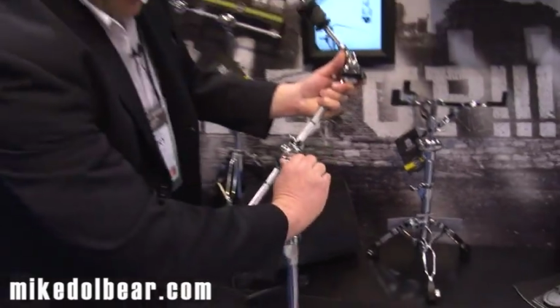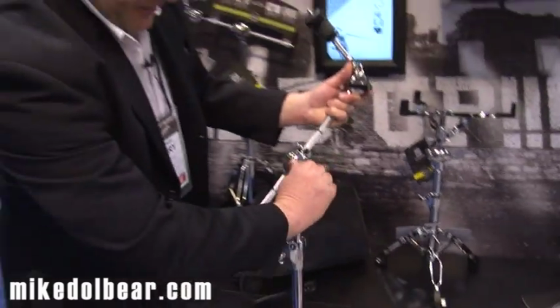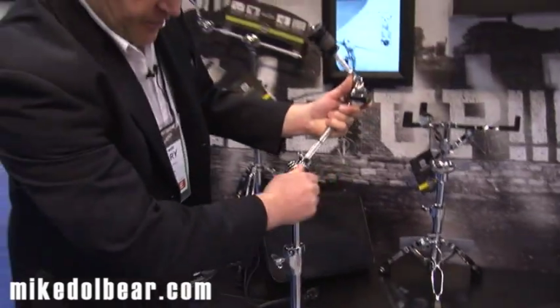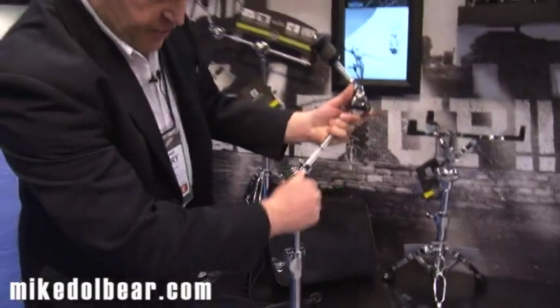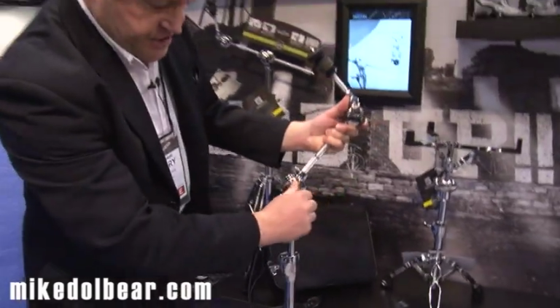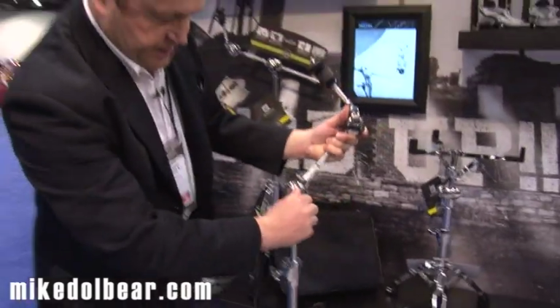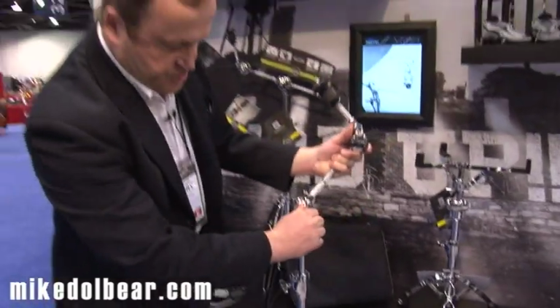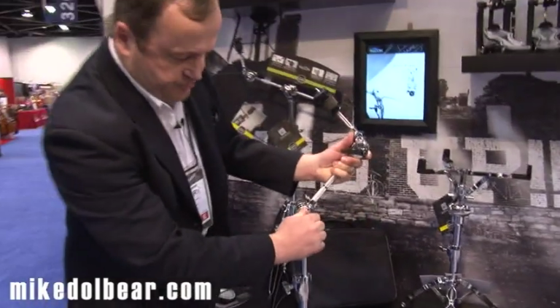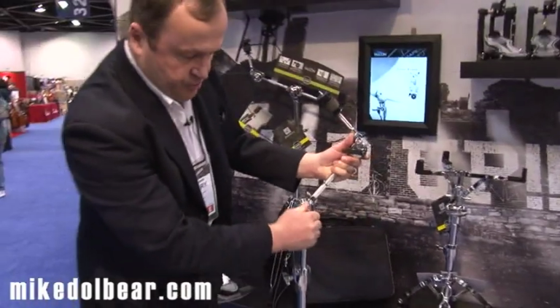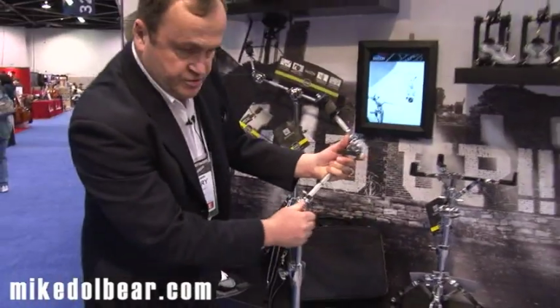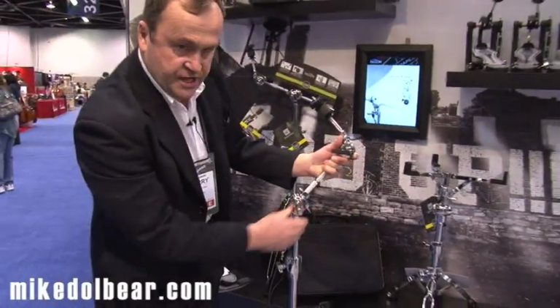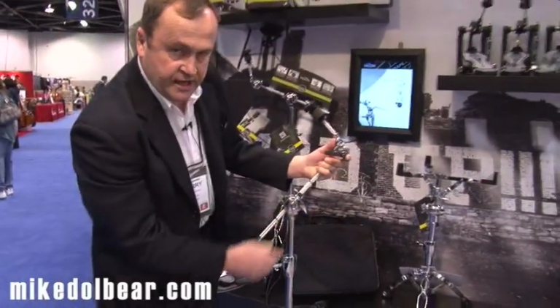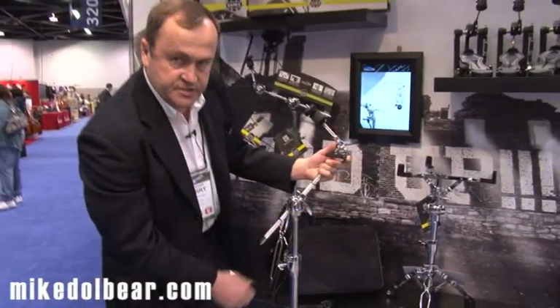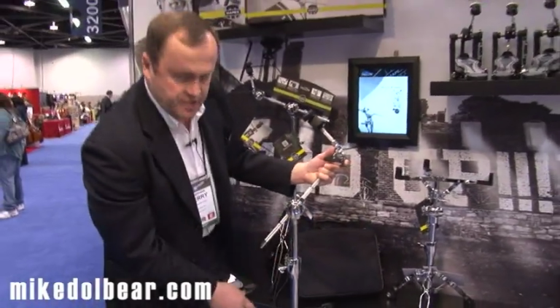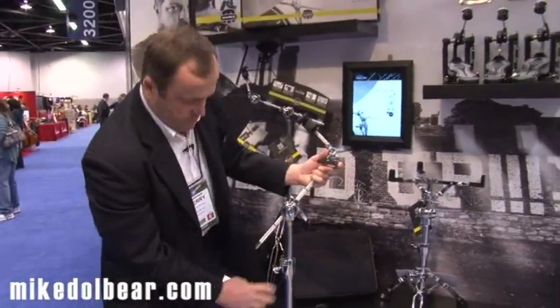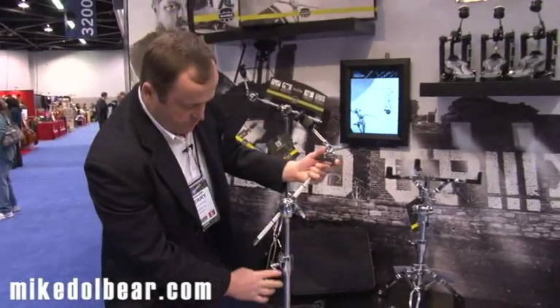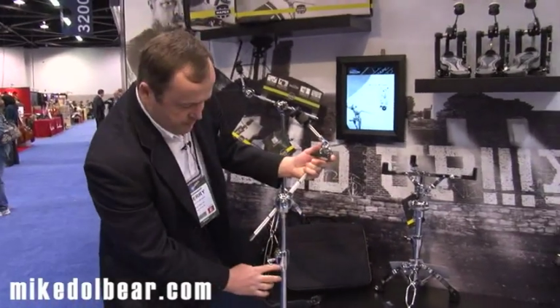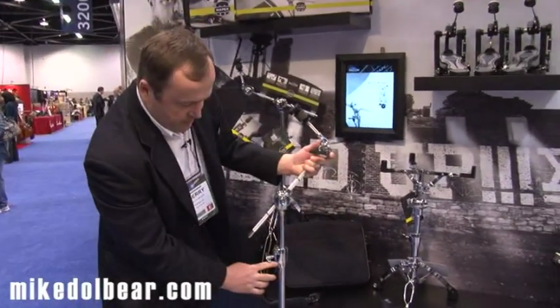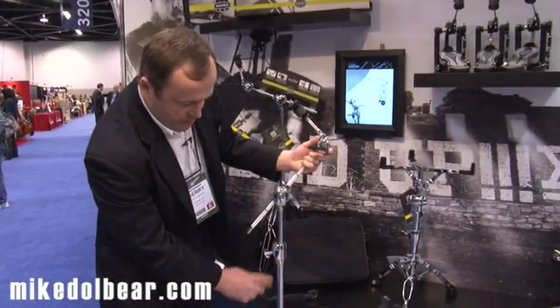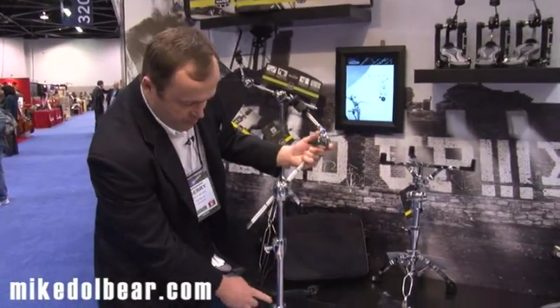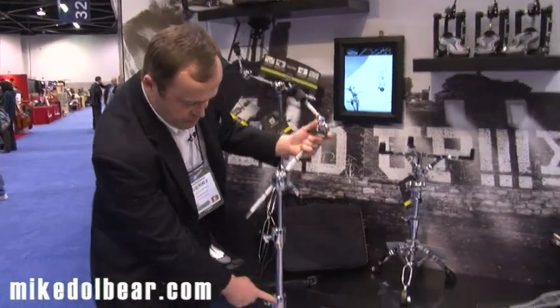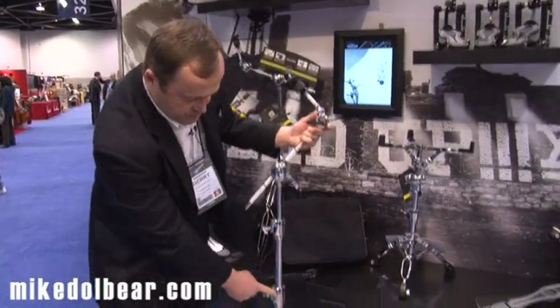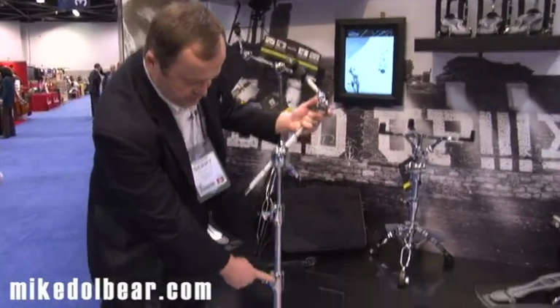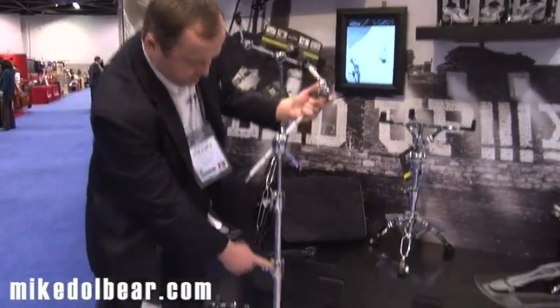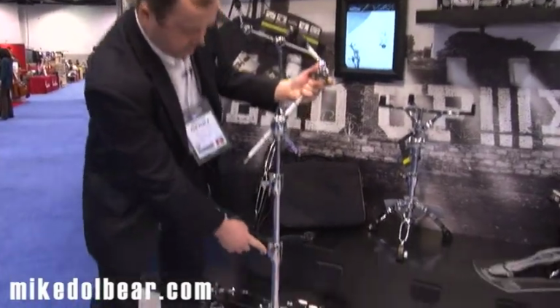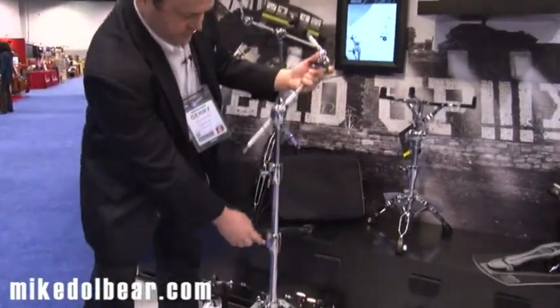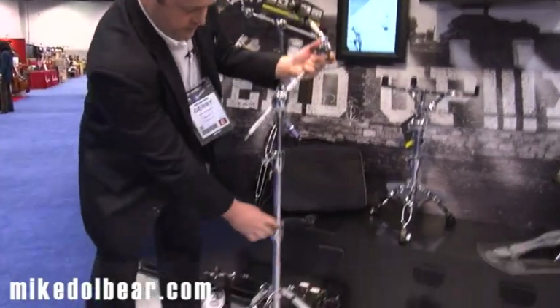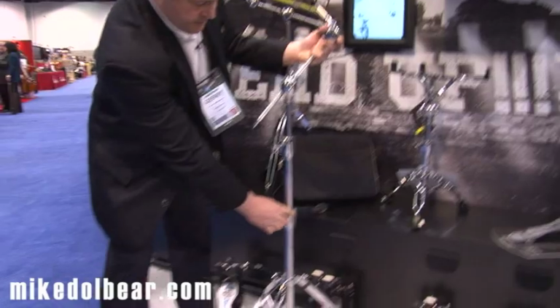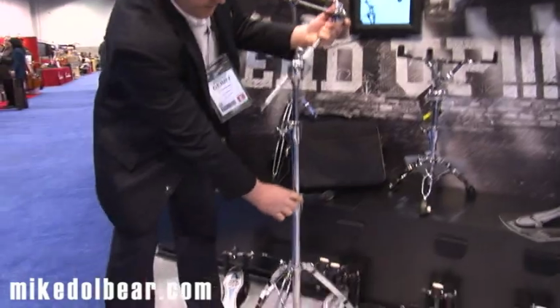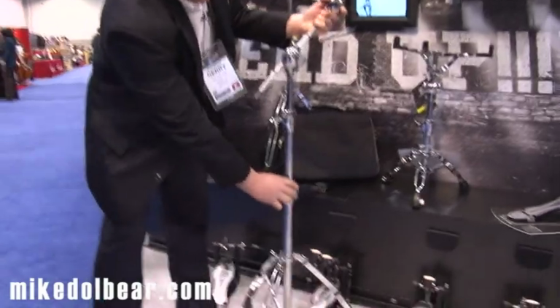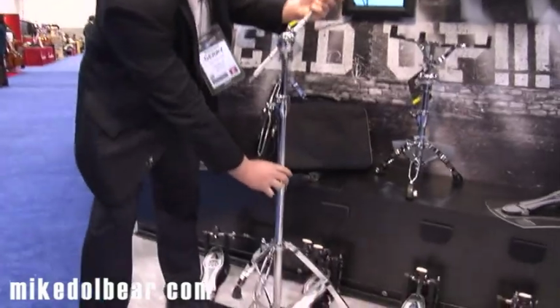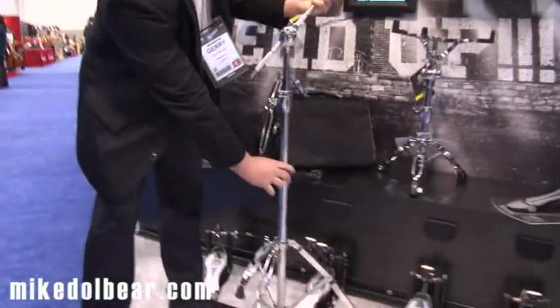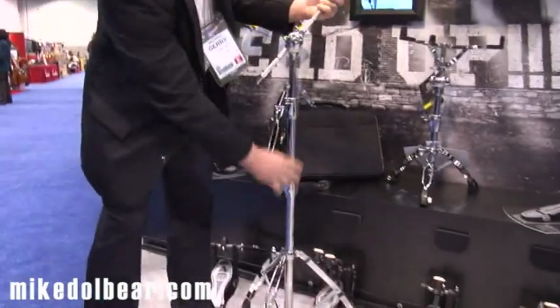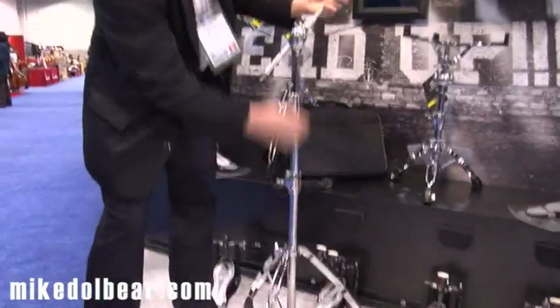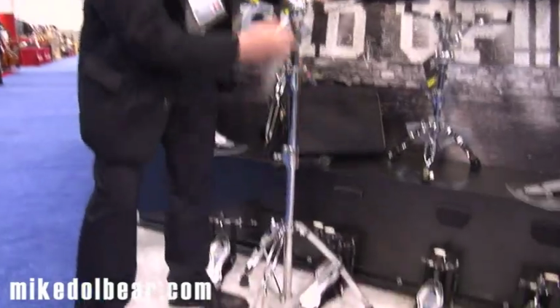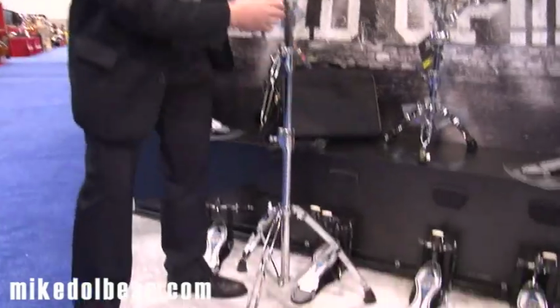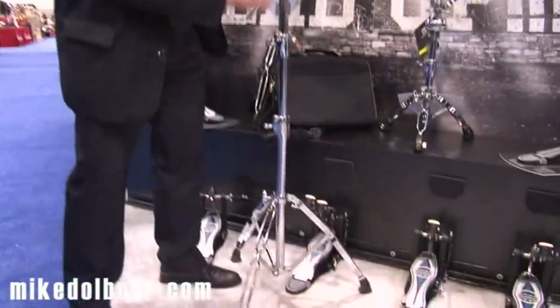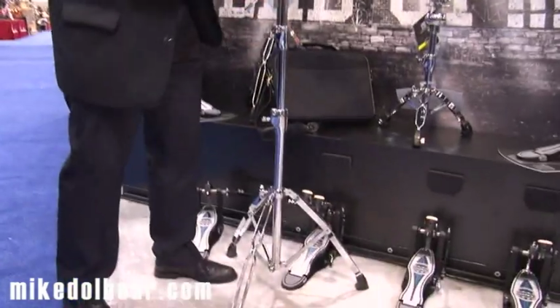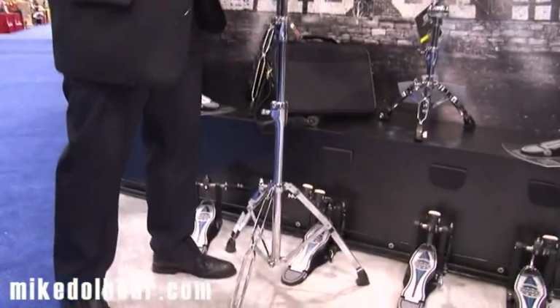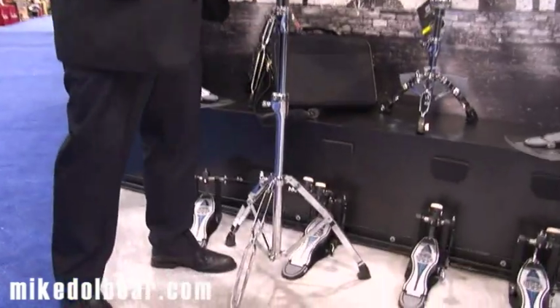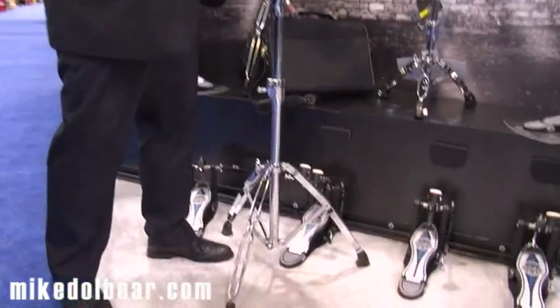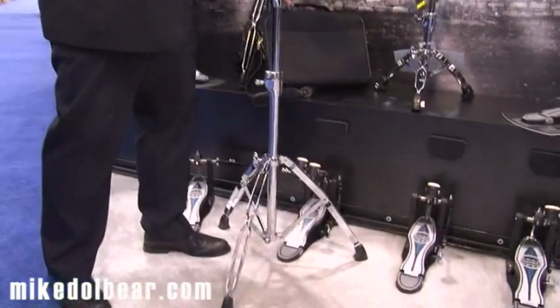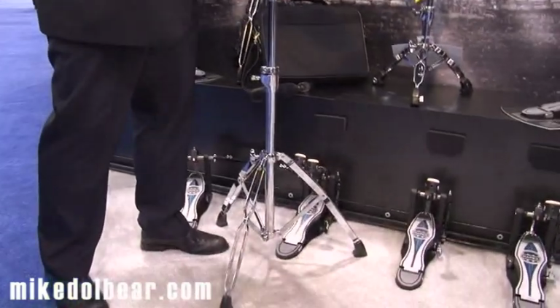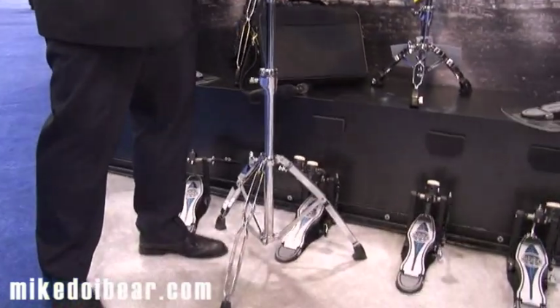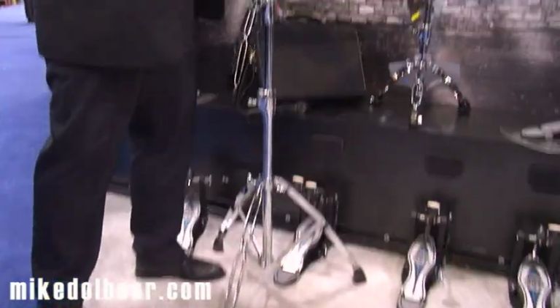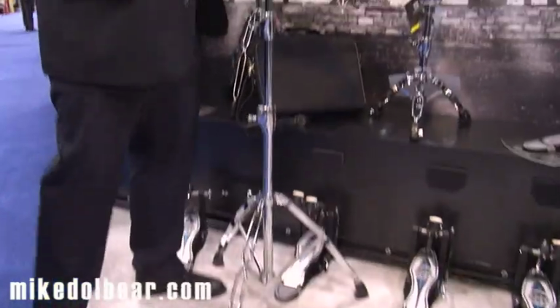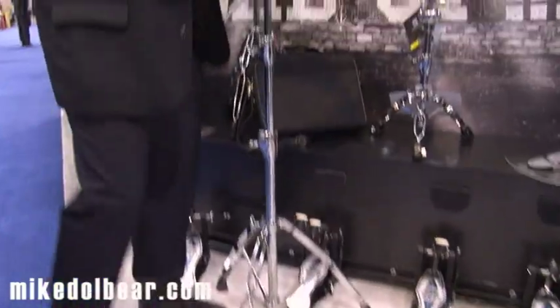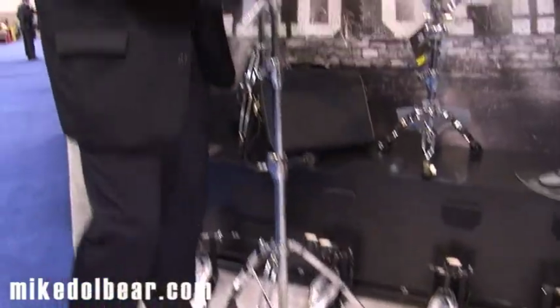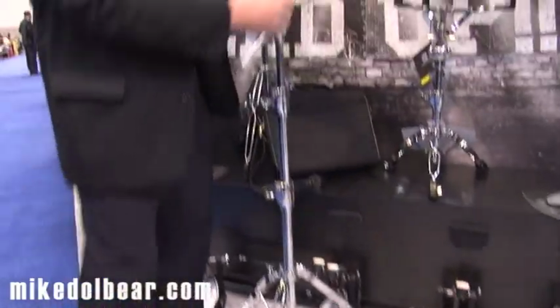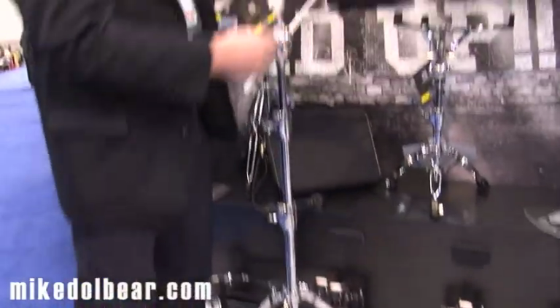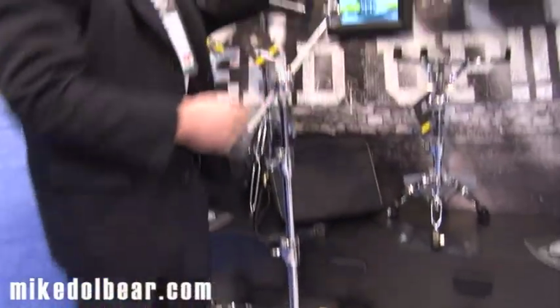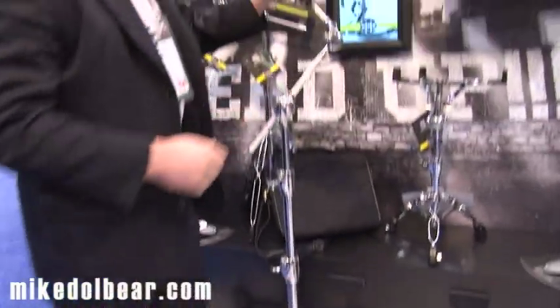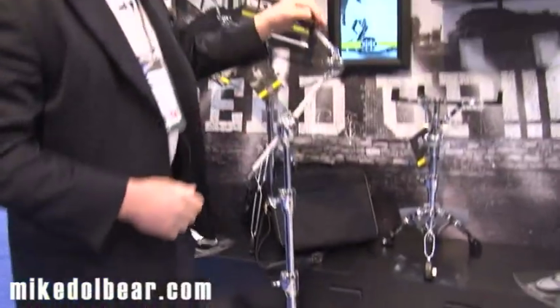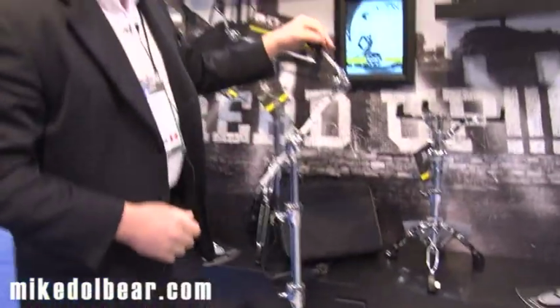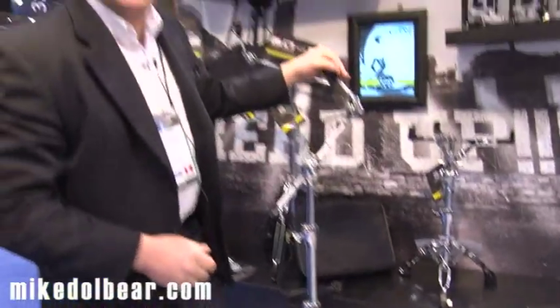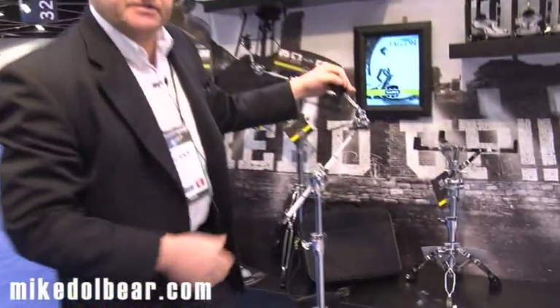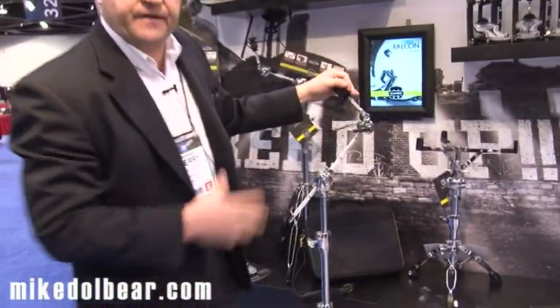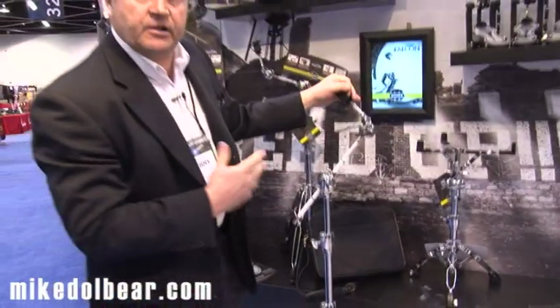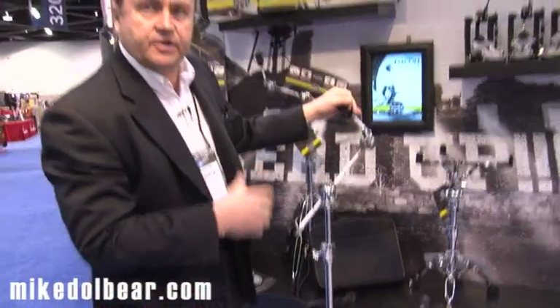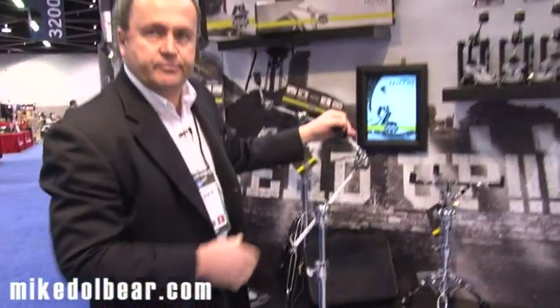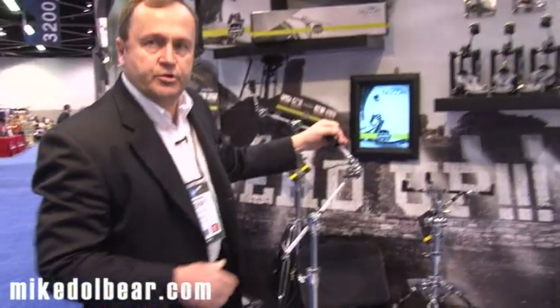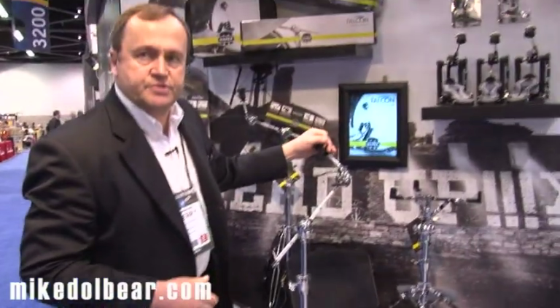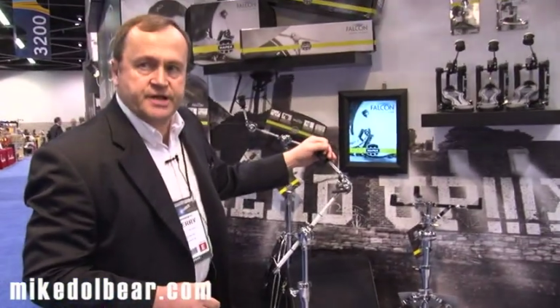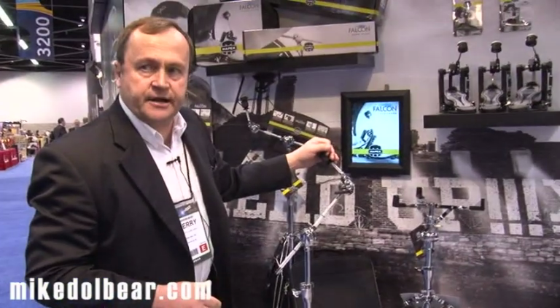Three-section boom stand with memory locks and an adjustable tilter — that is the Mapex Falcon boom stand.